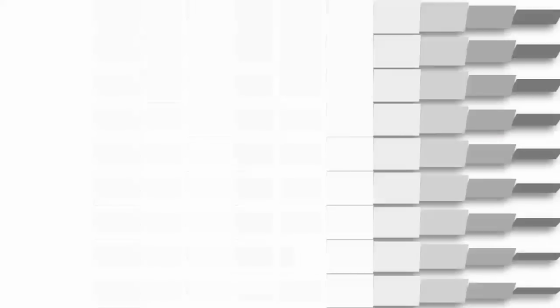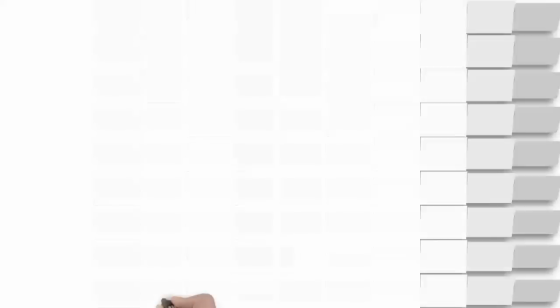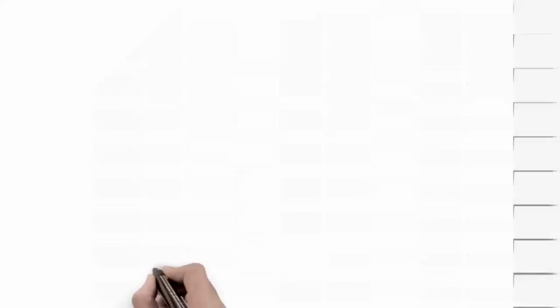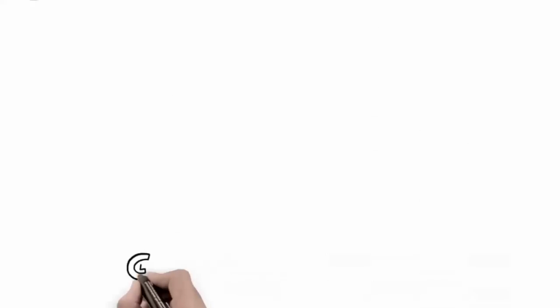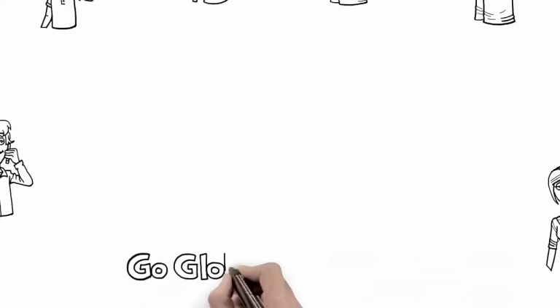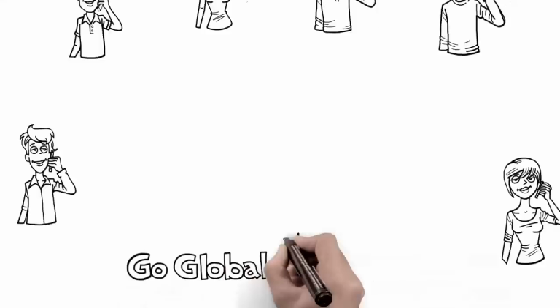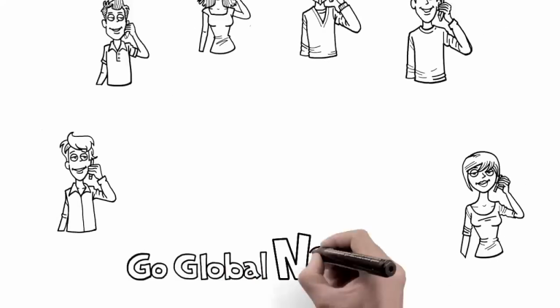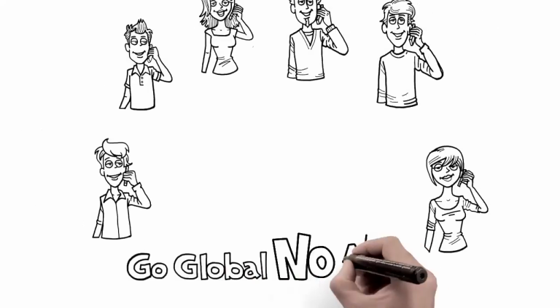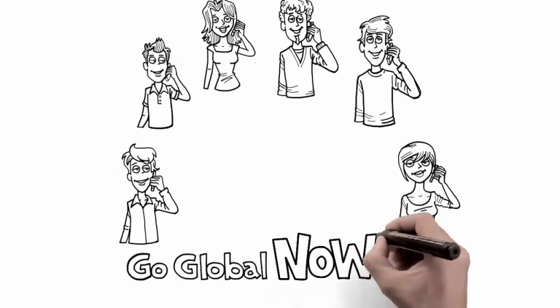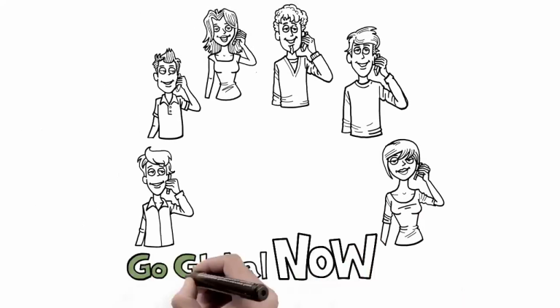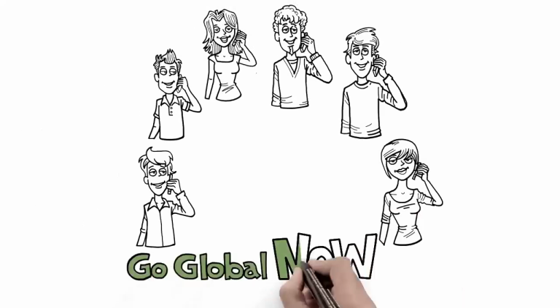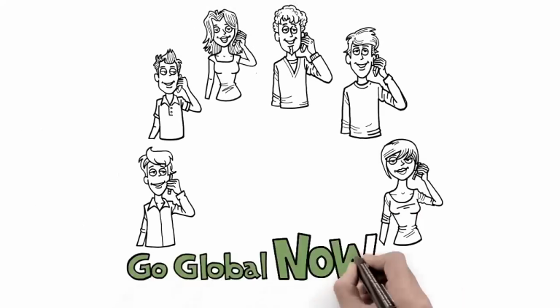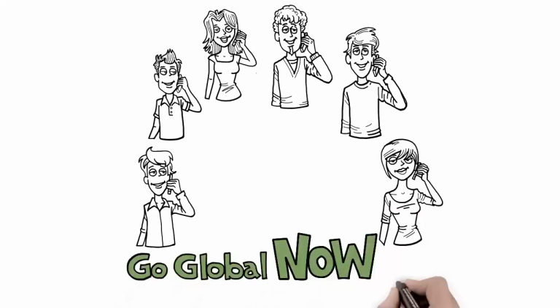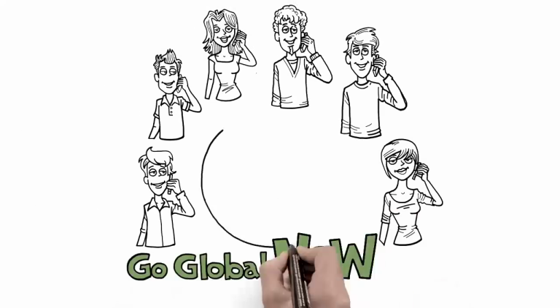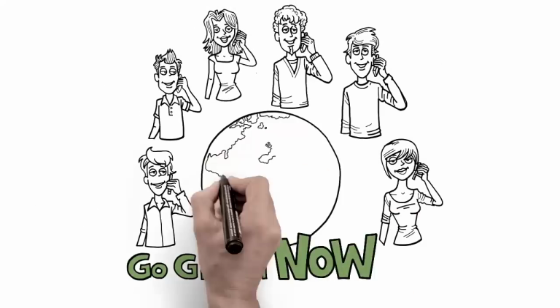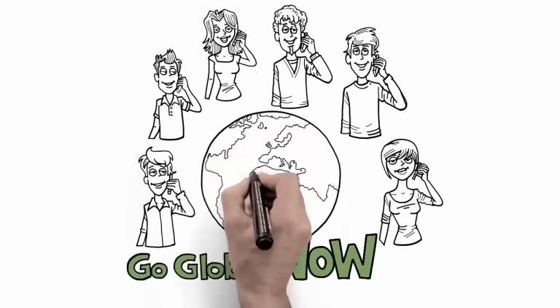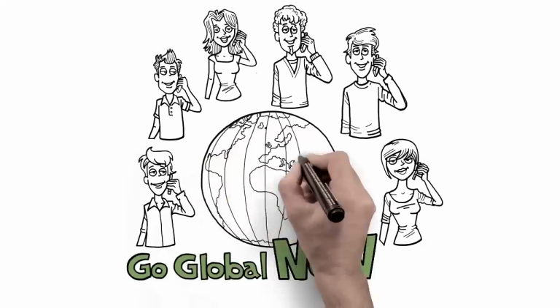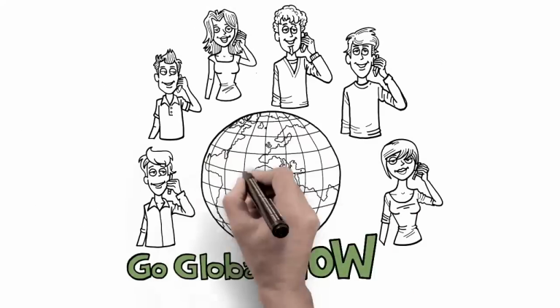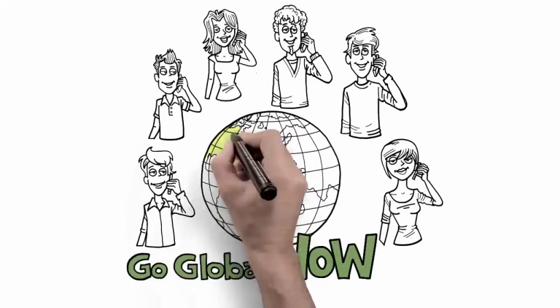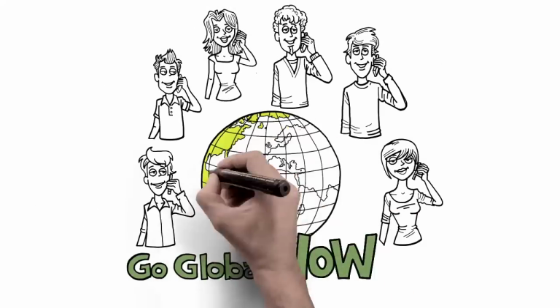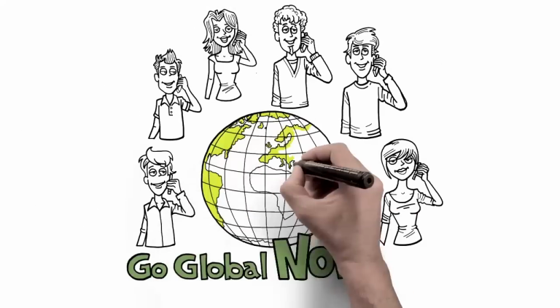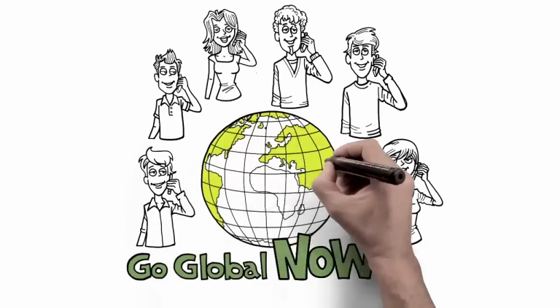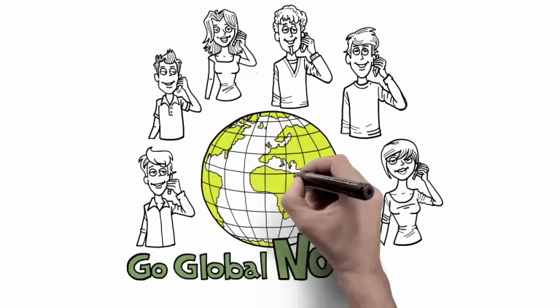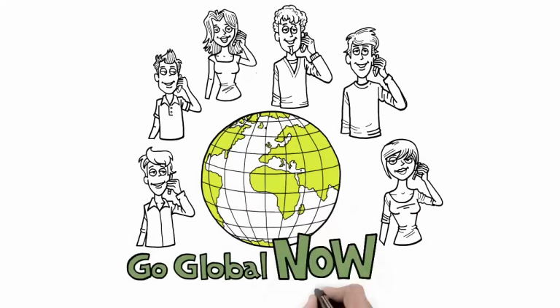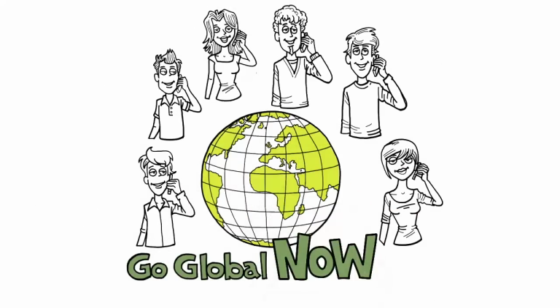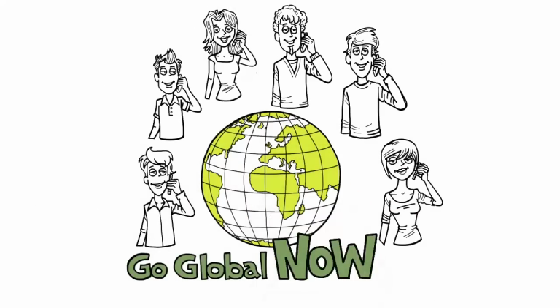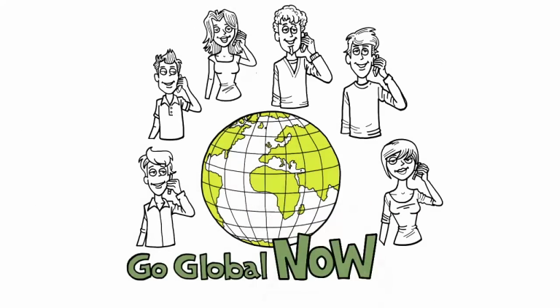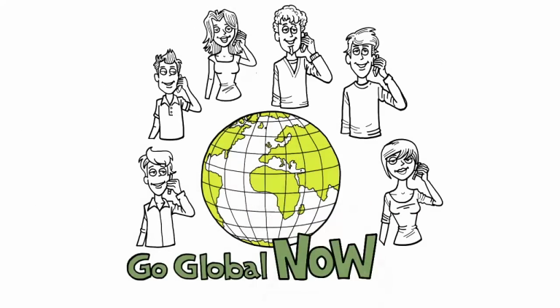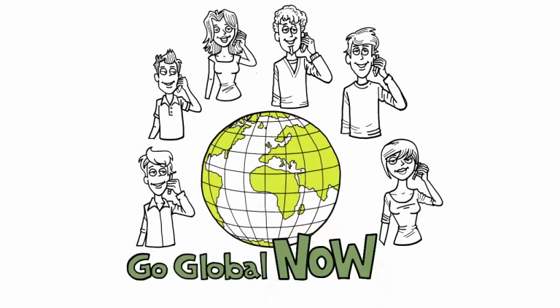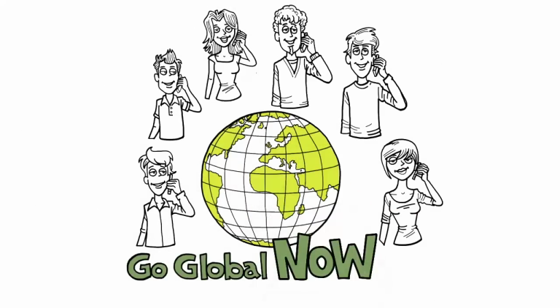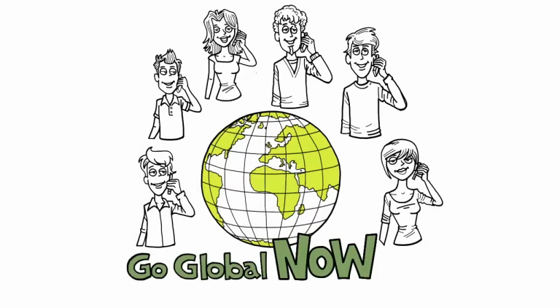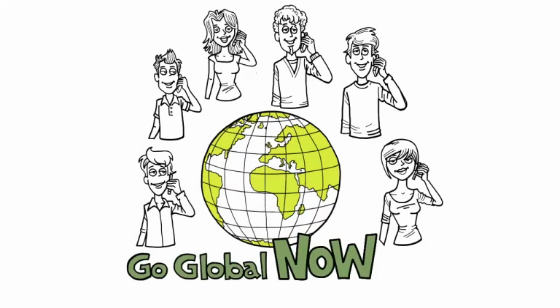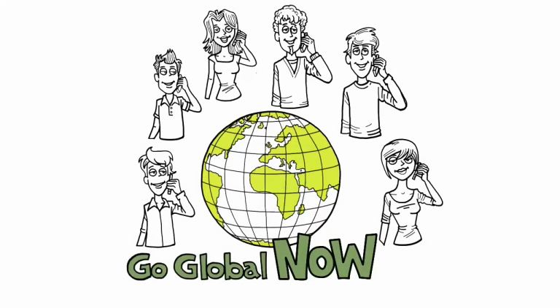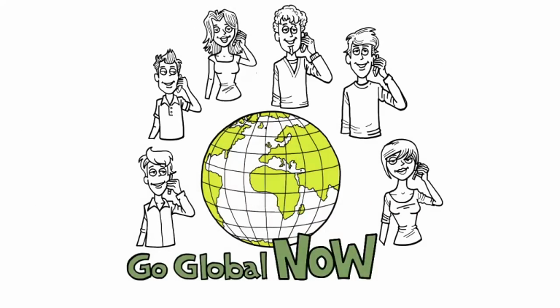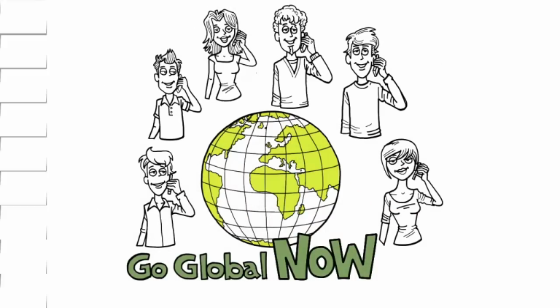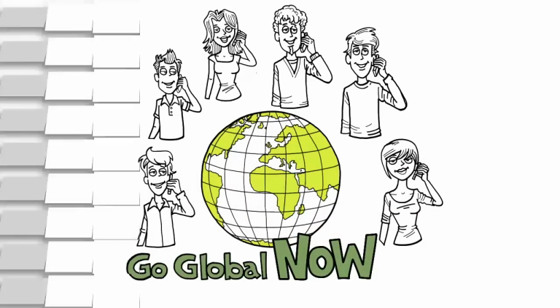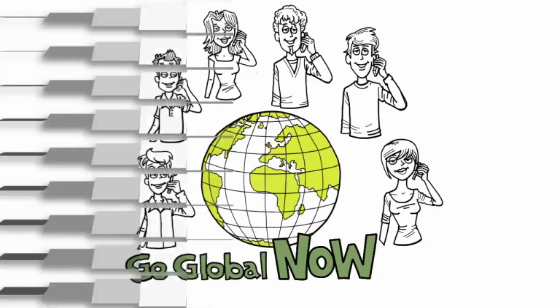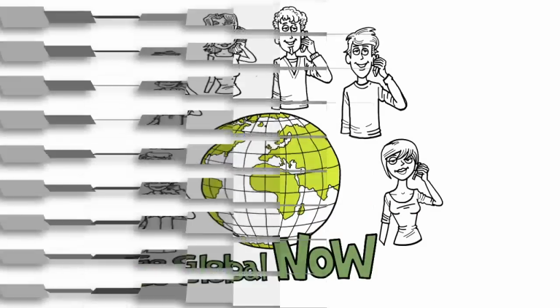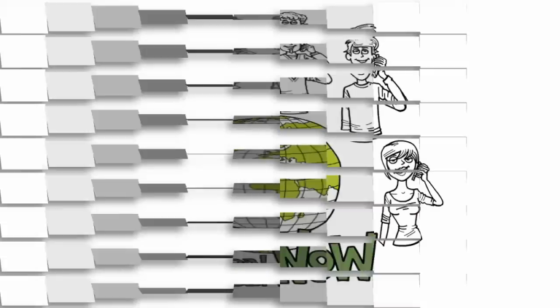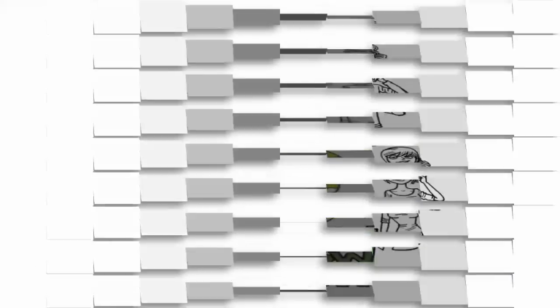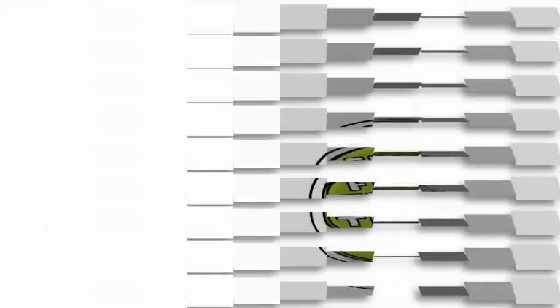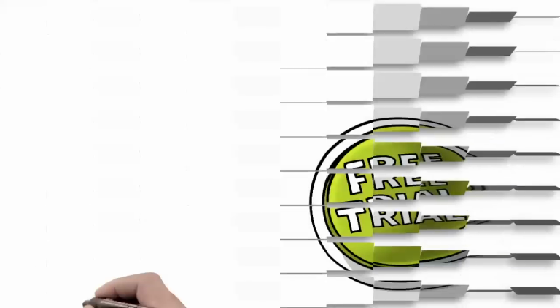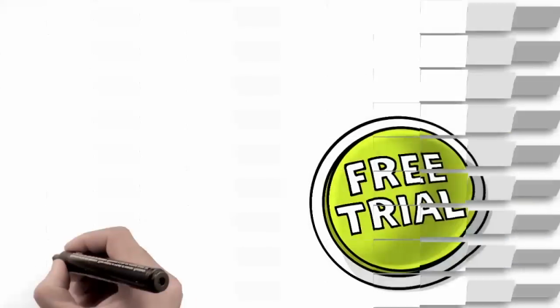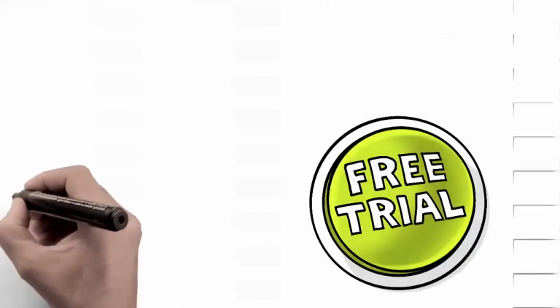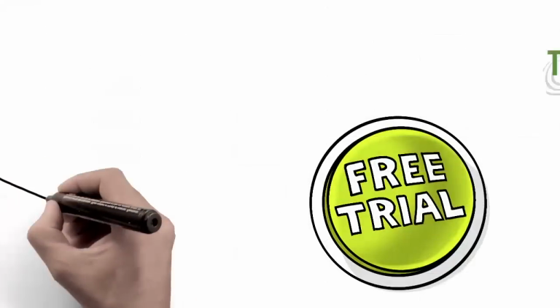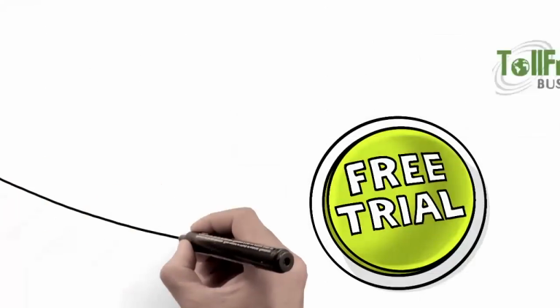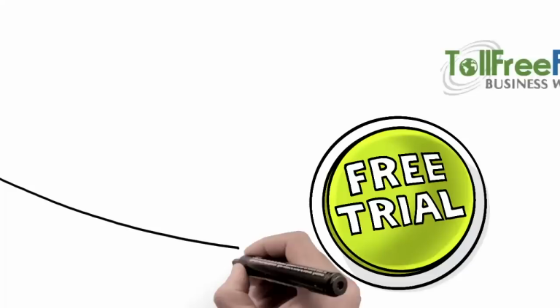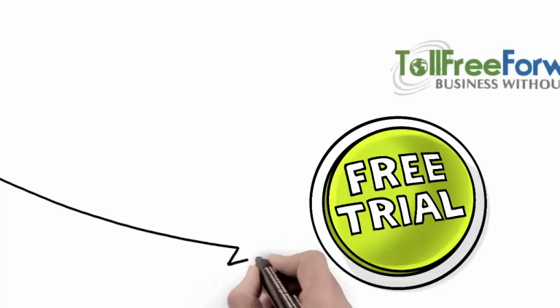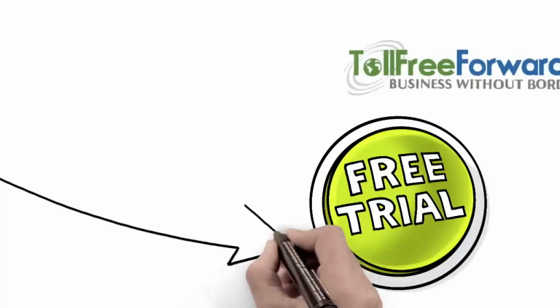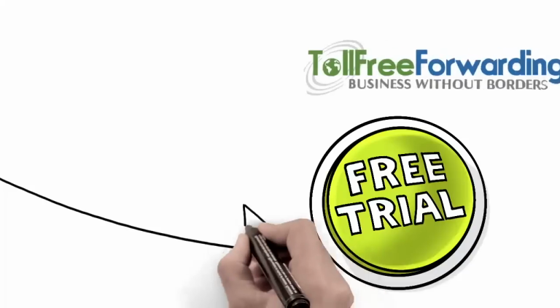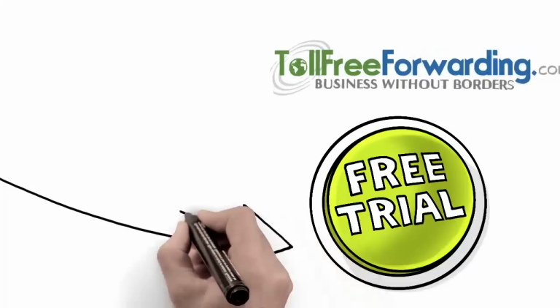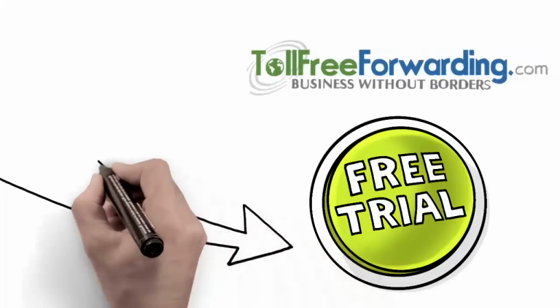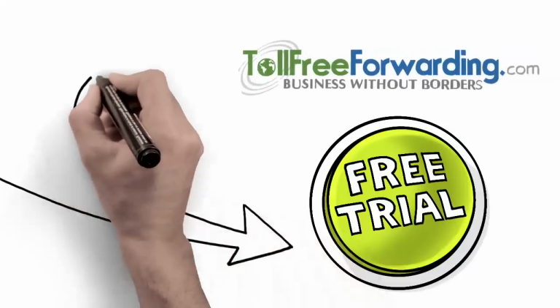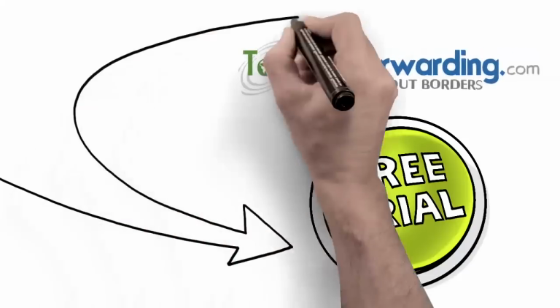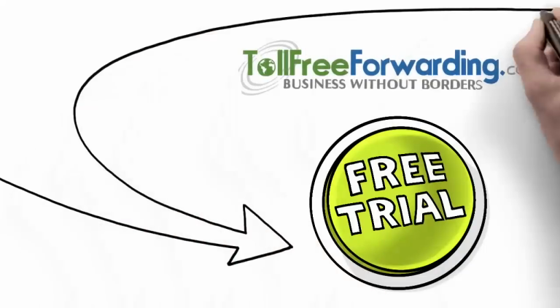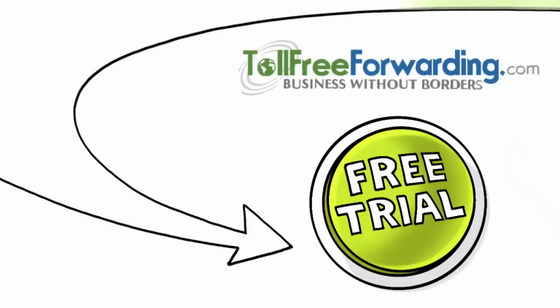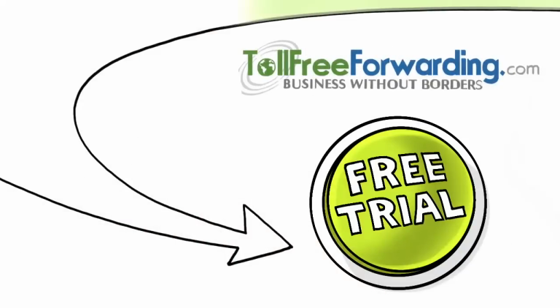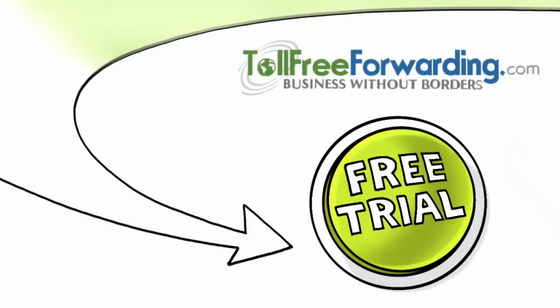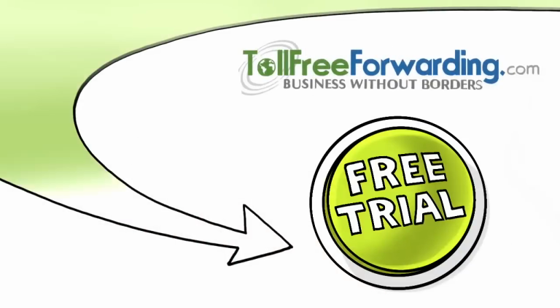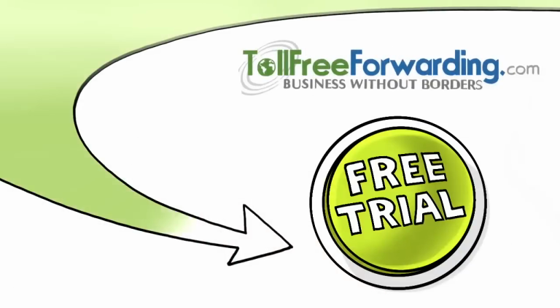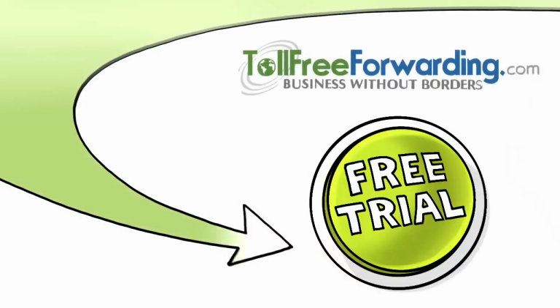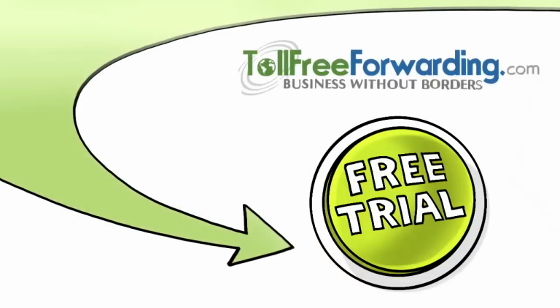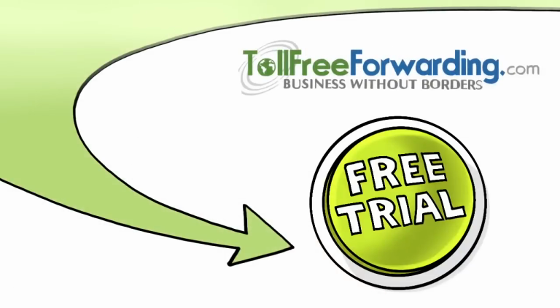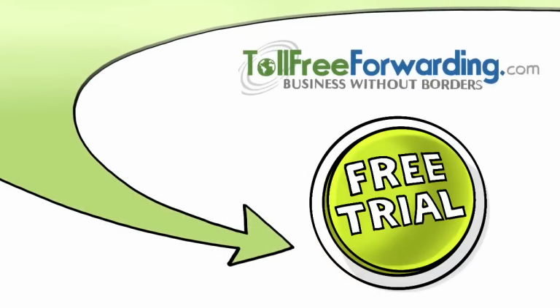Go Global now with a business phone number from TollFreeForwarding. Start your free trial today!